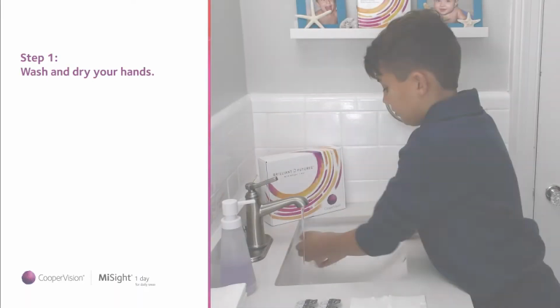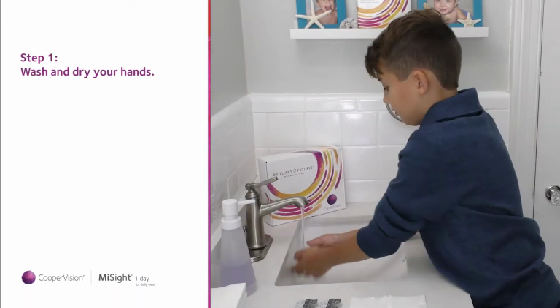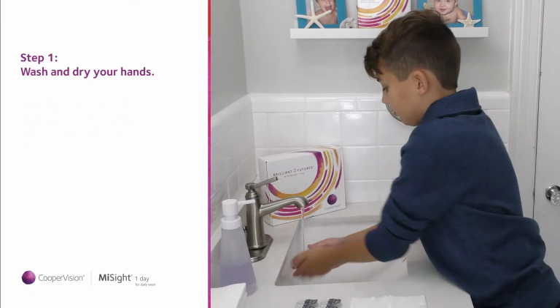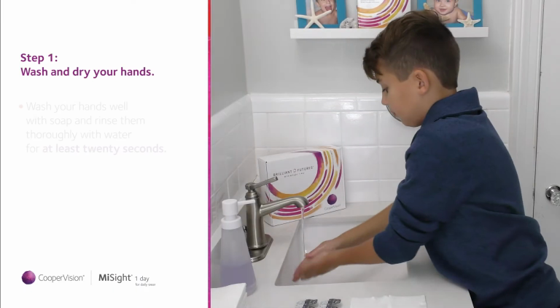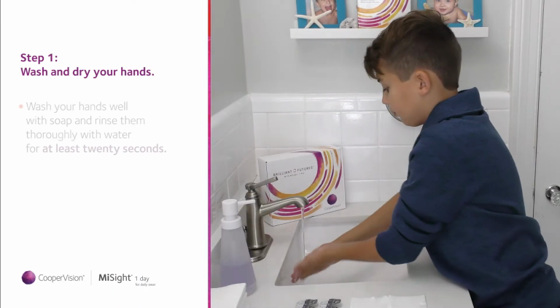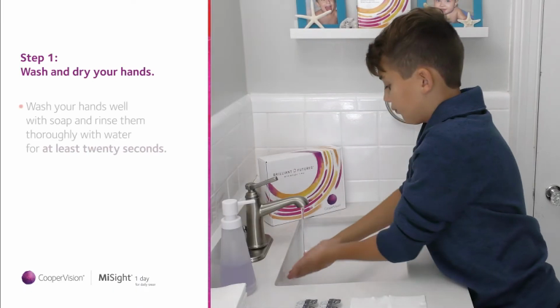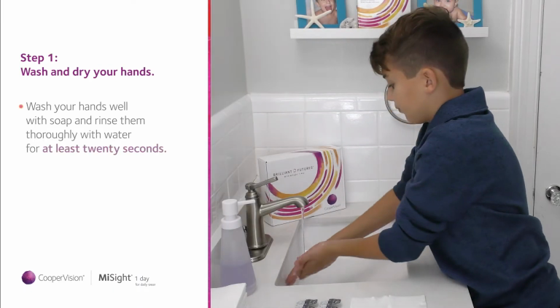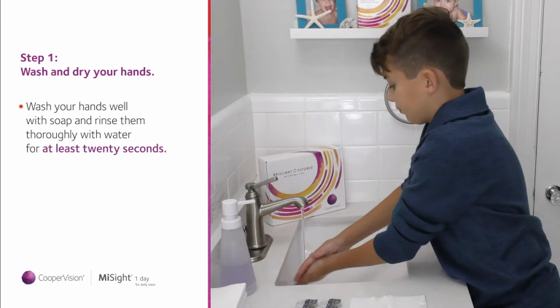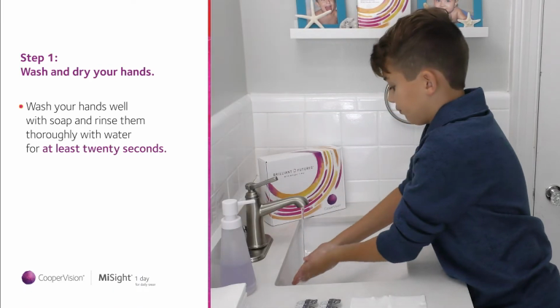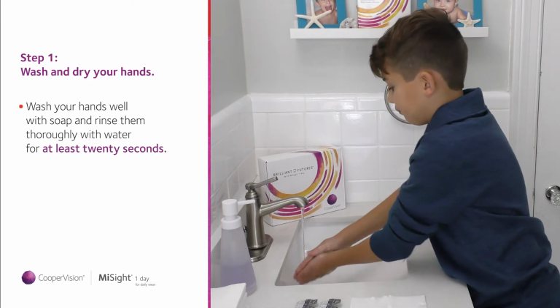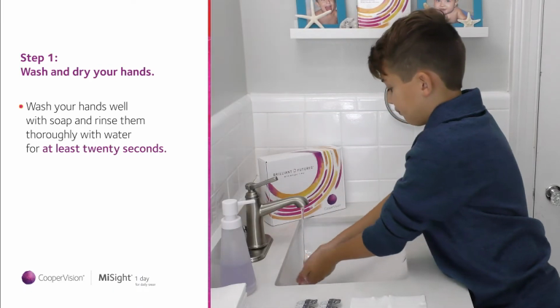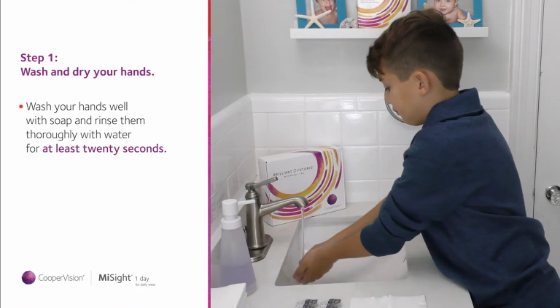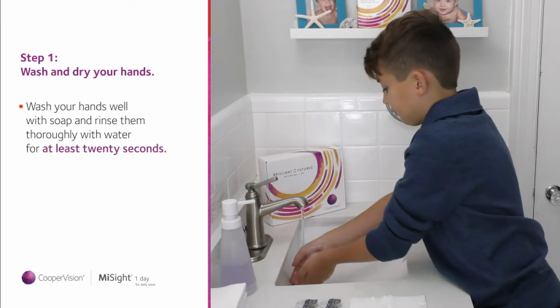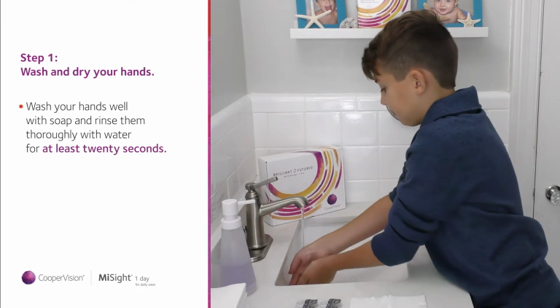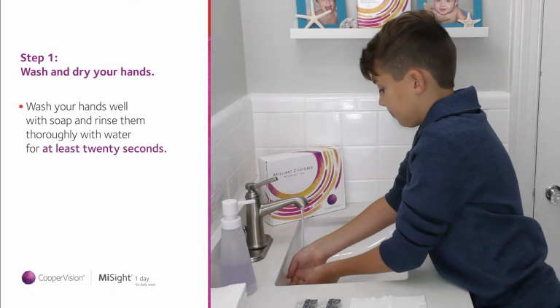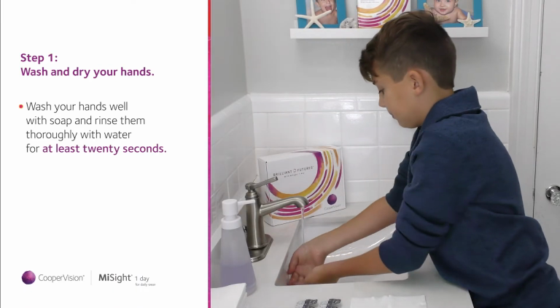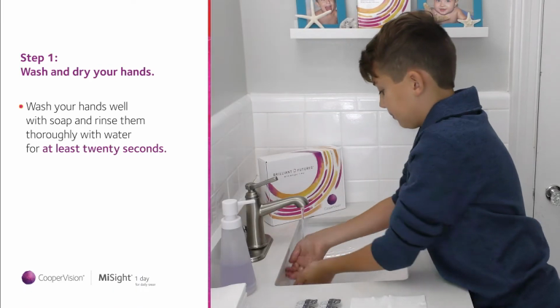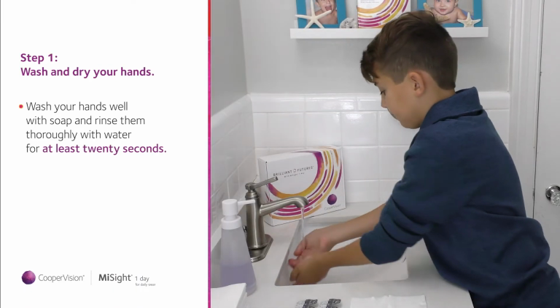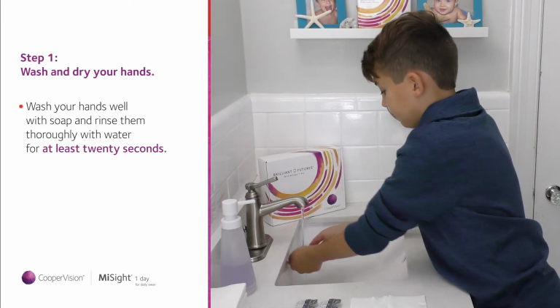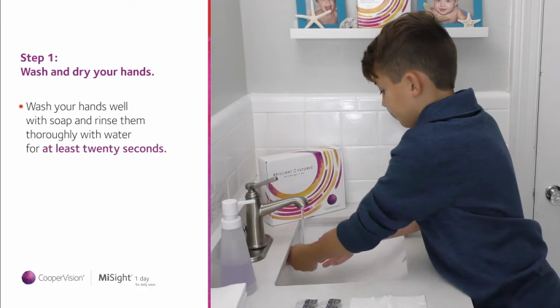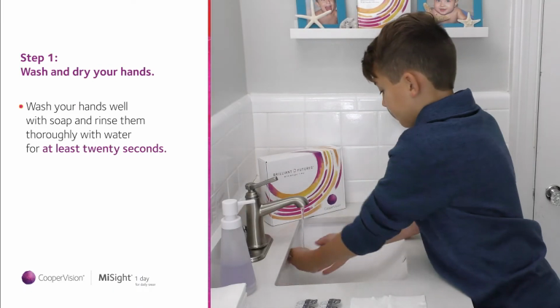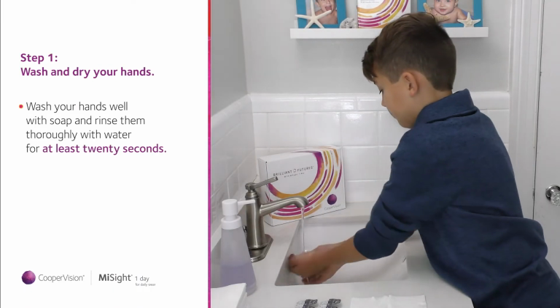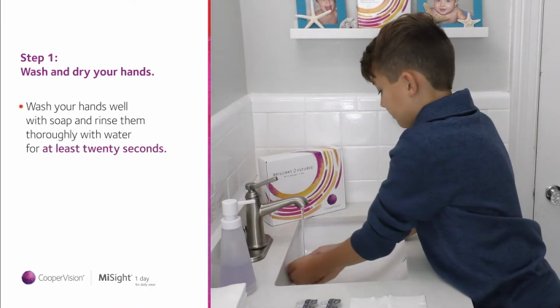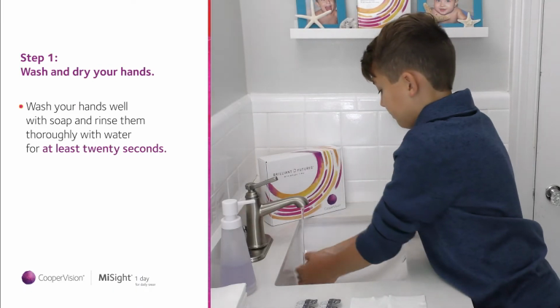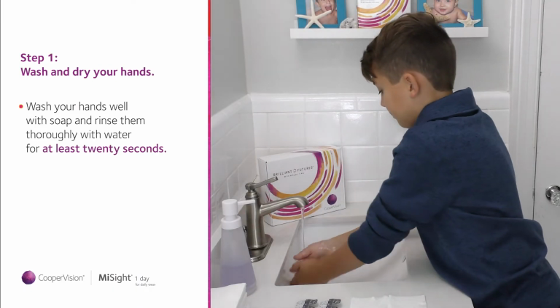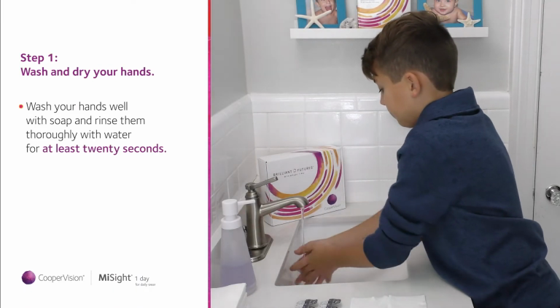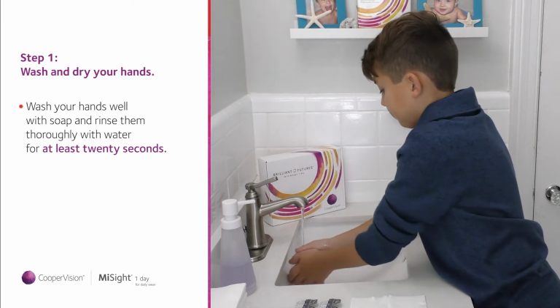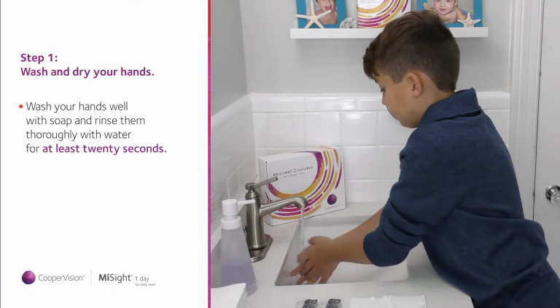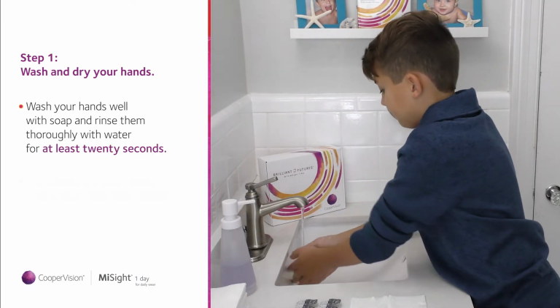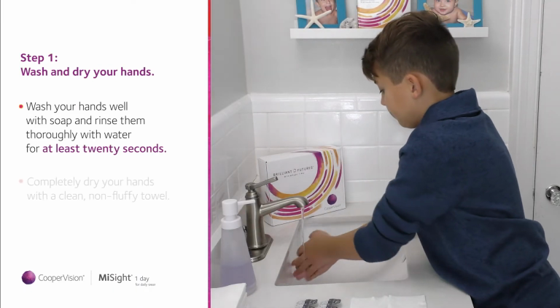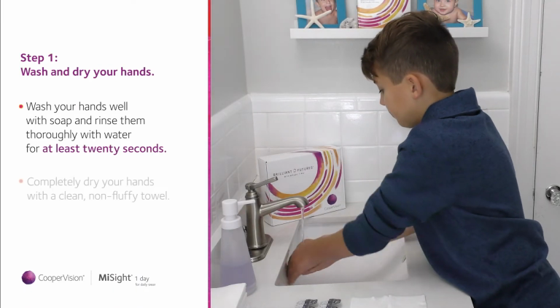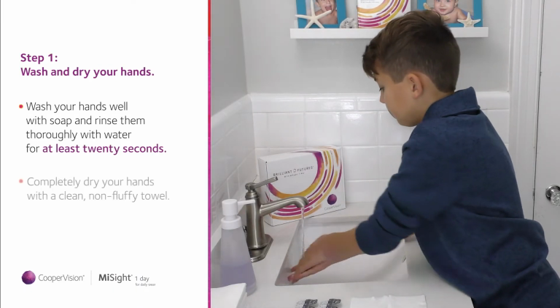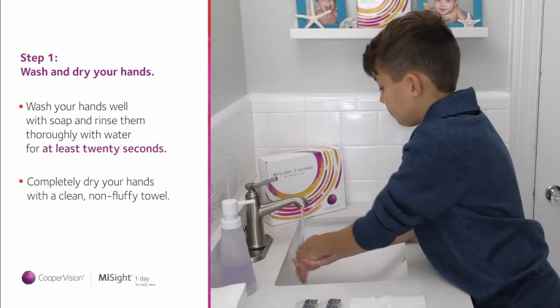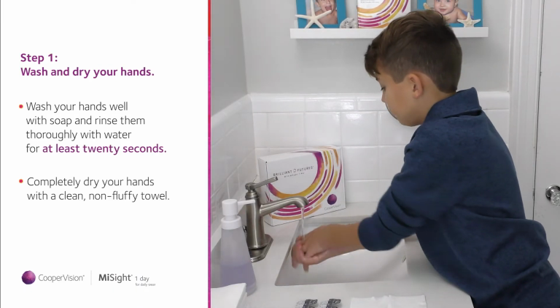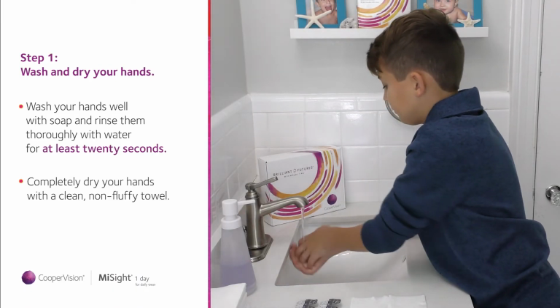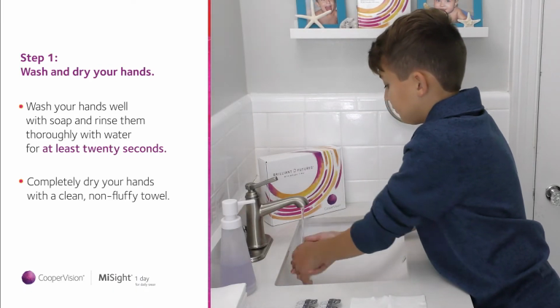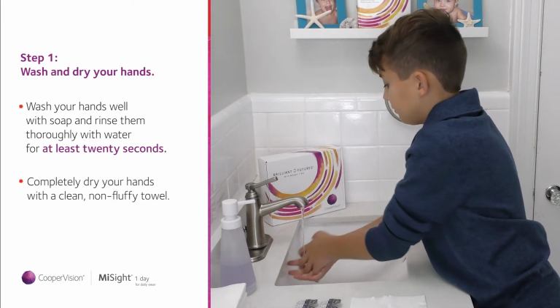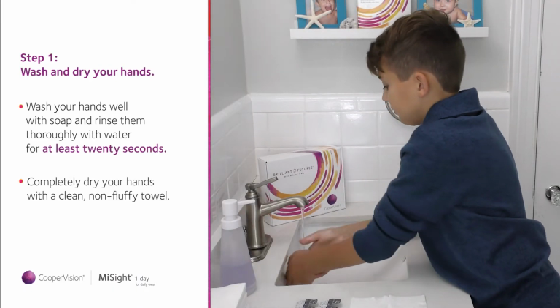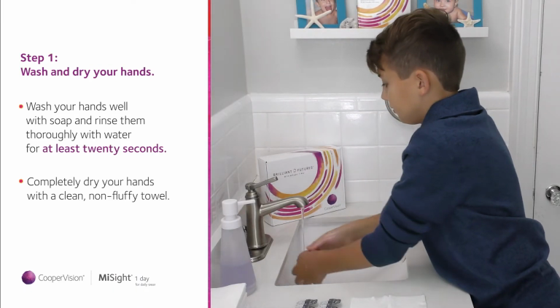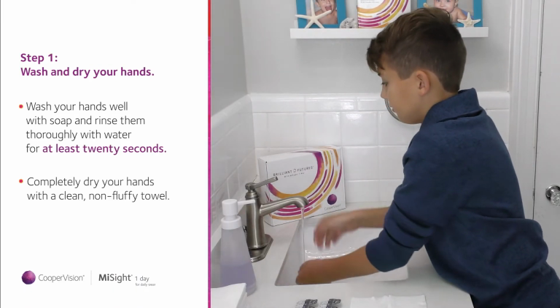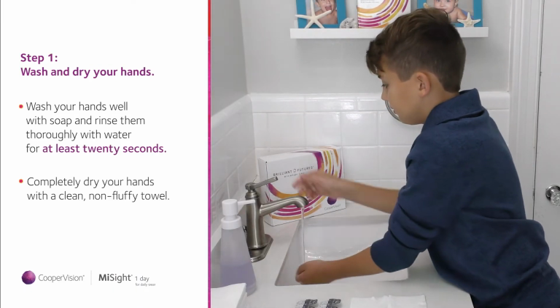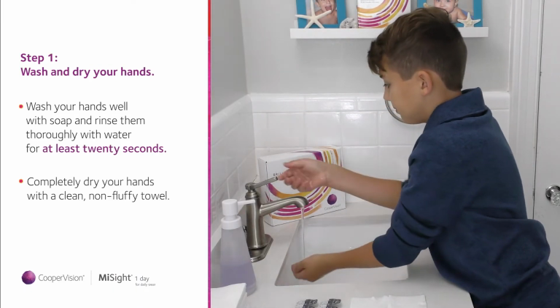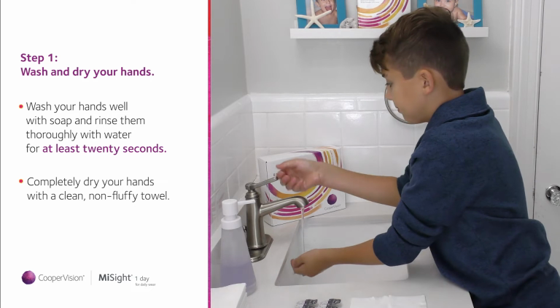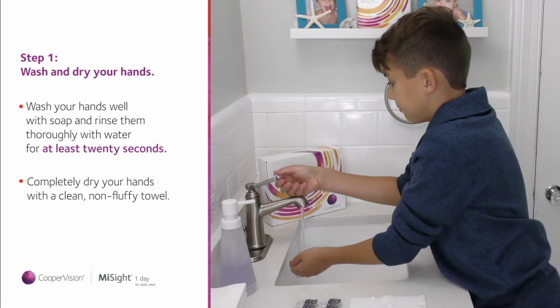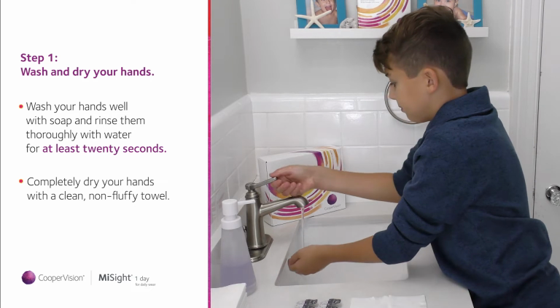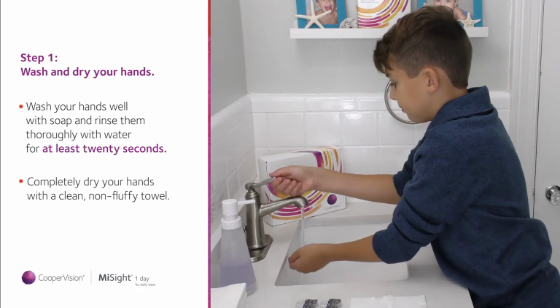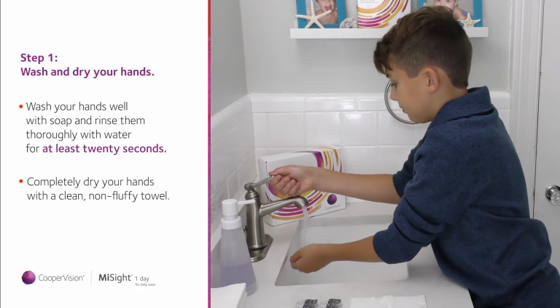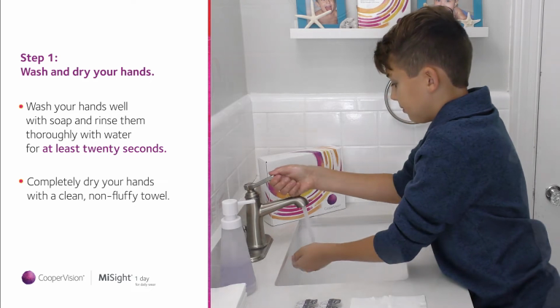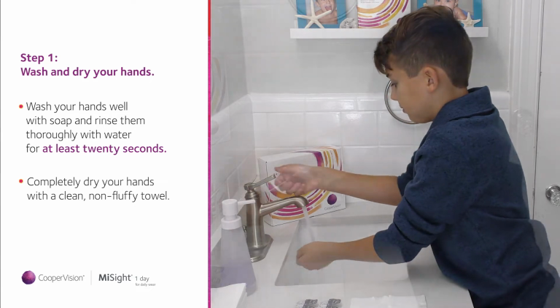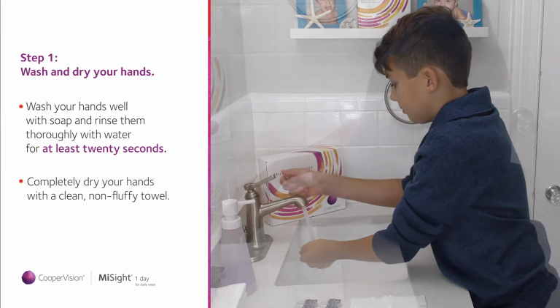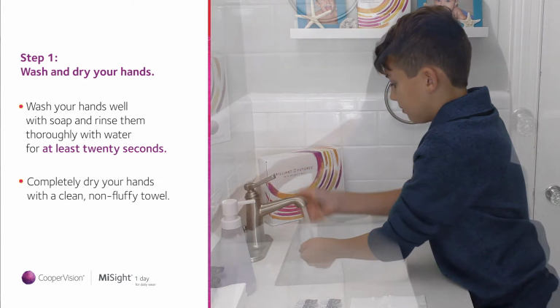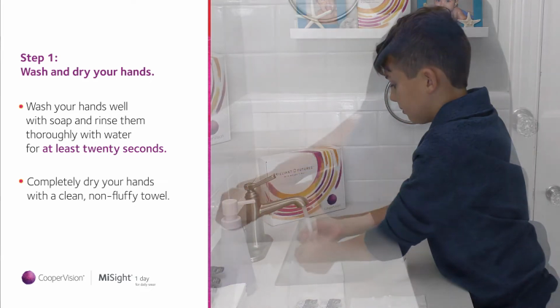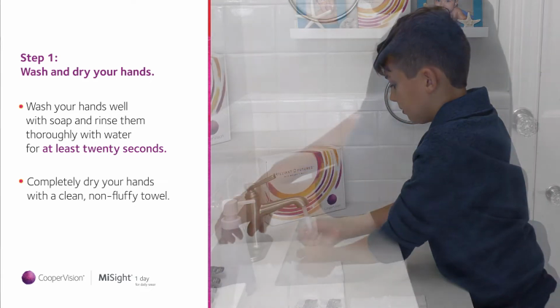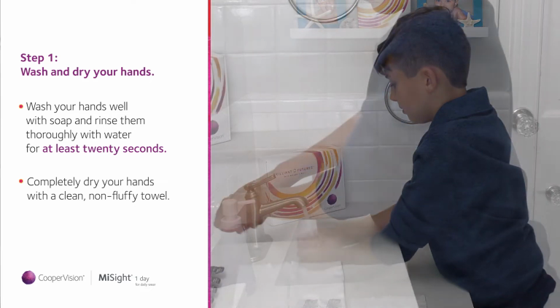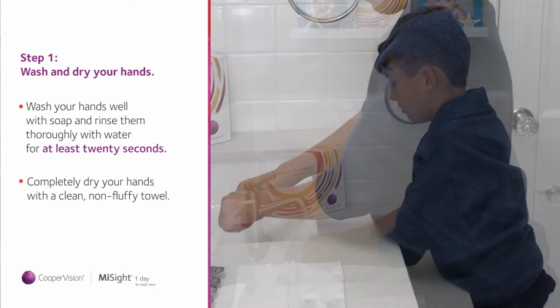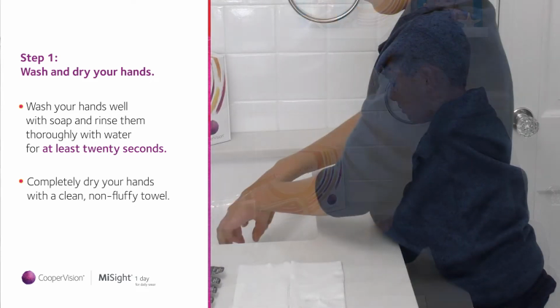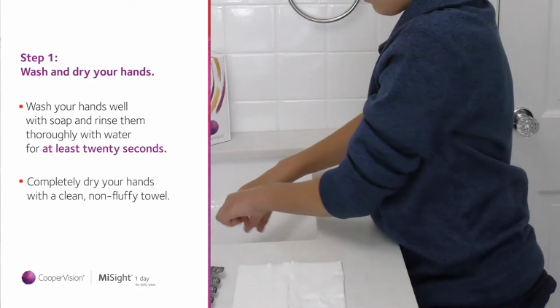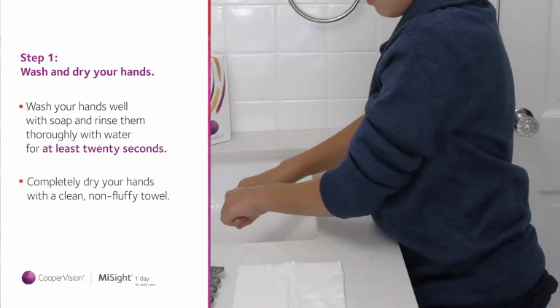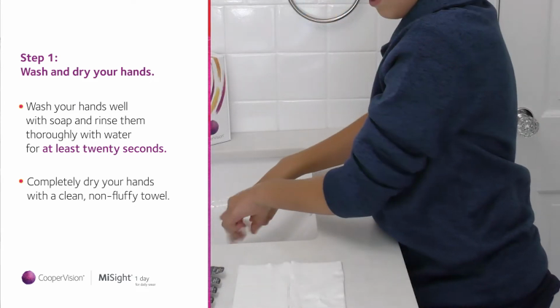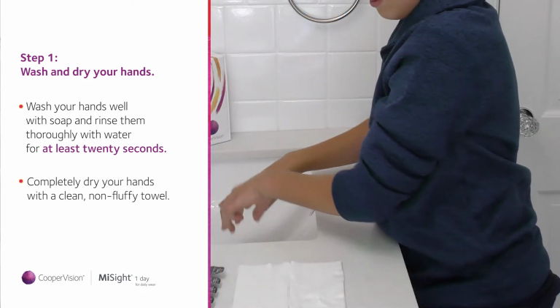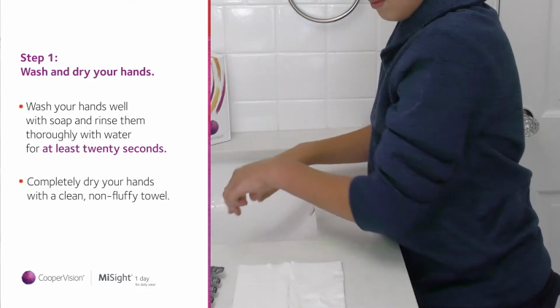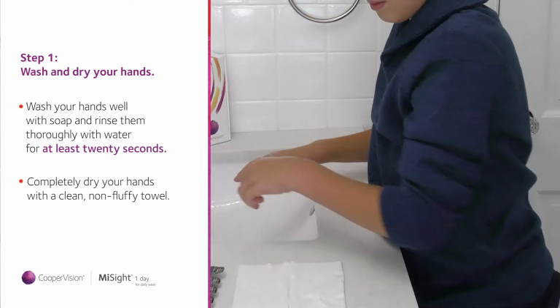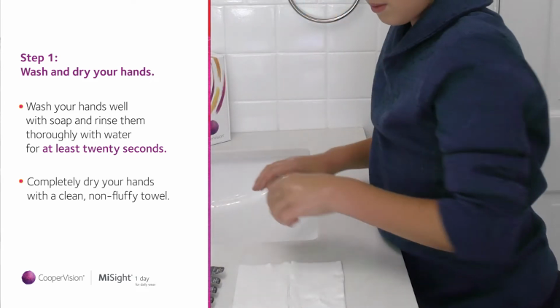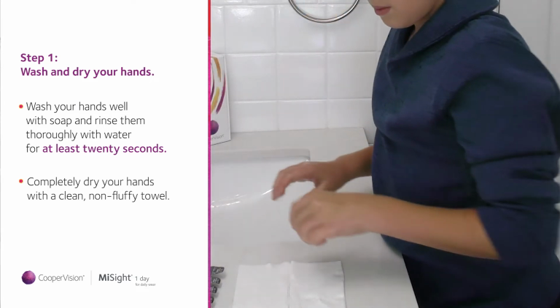Wash your hands well with soap and rinse them thoroughly with water. Now completely dry your hands with a clean, non-fluffy towel.